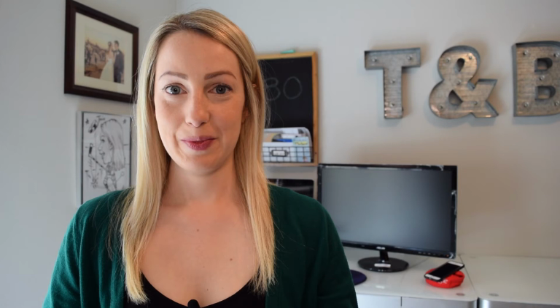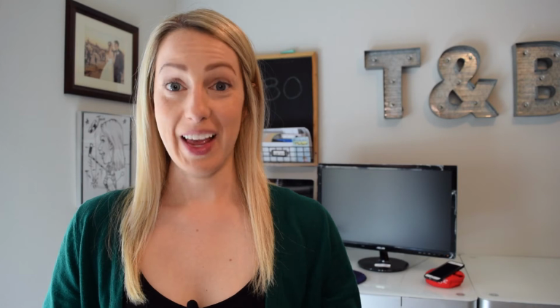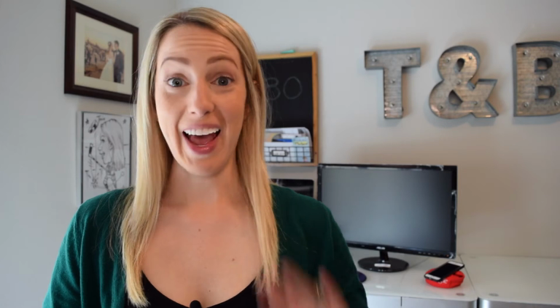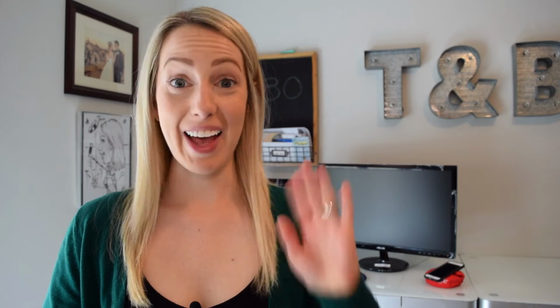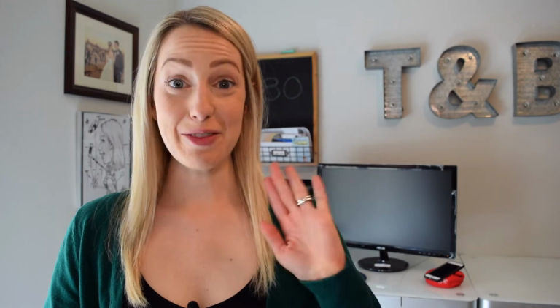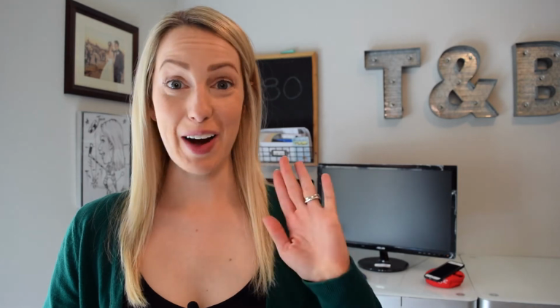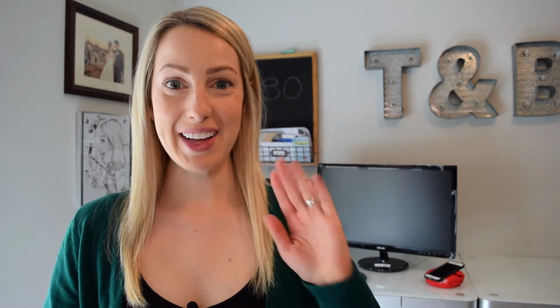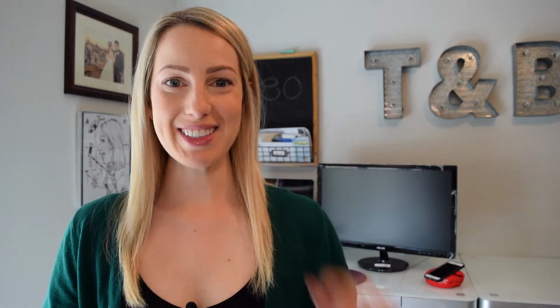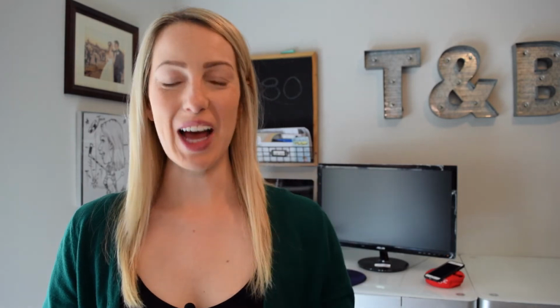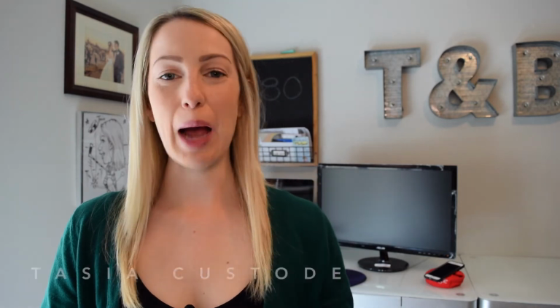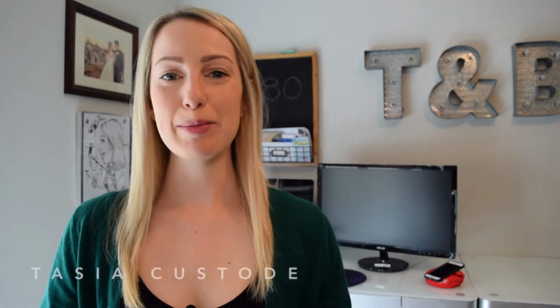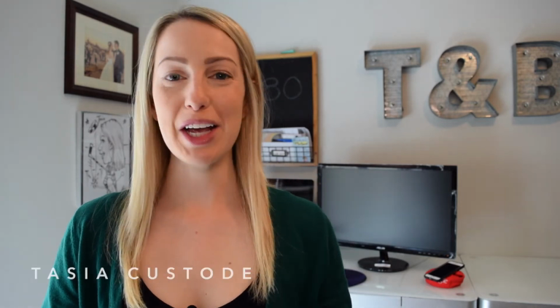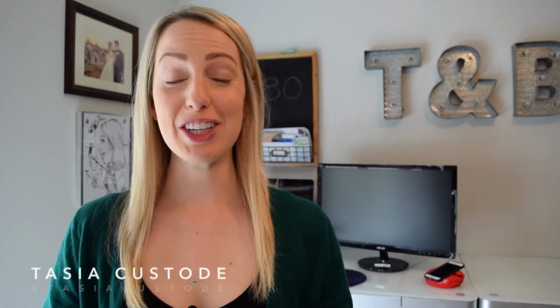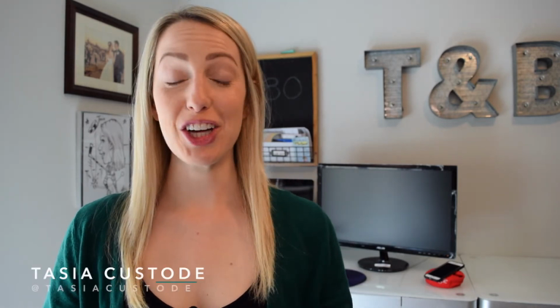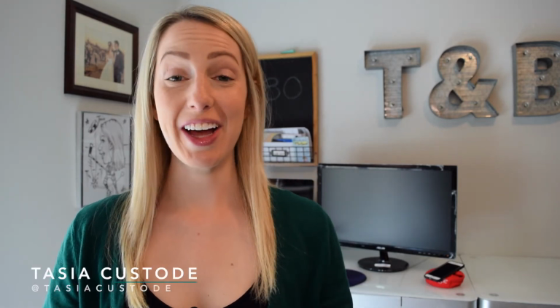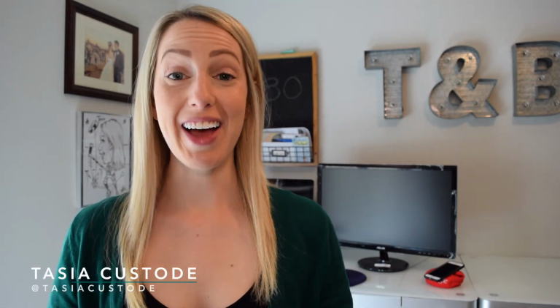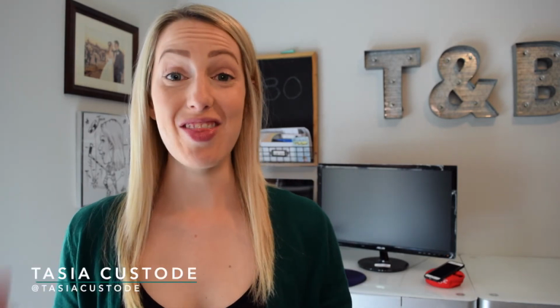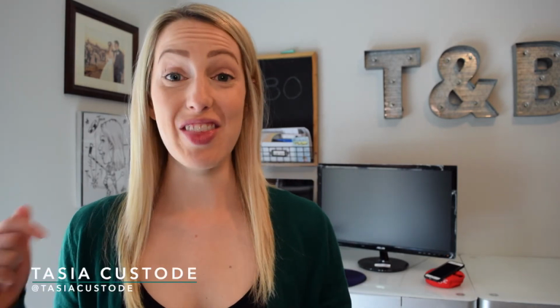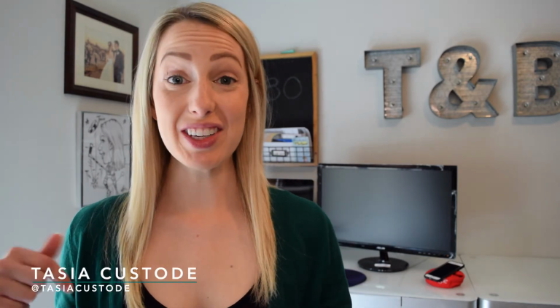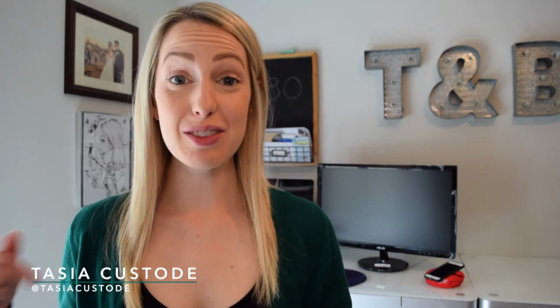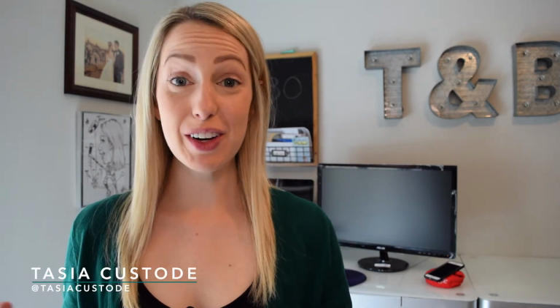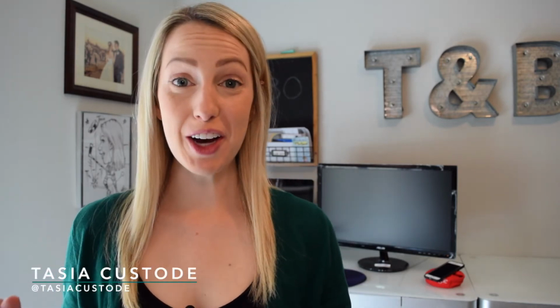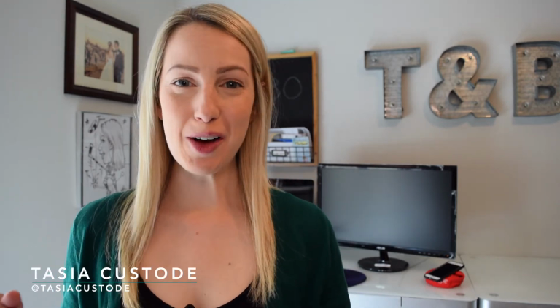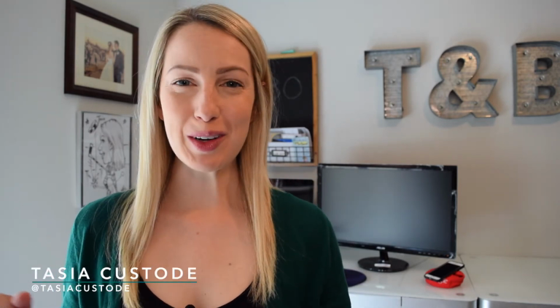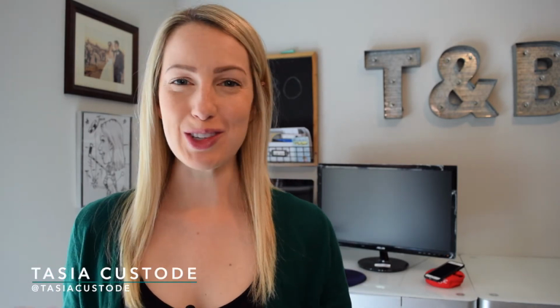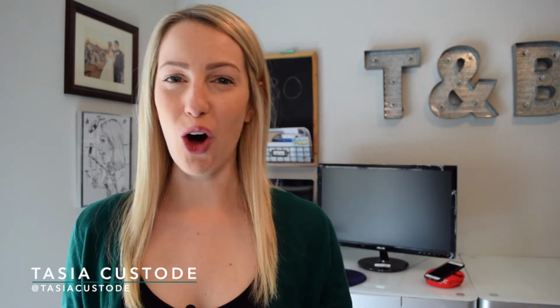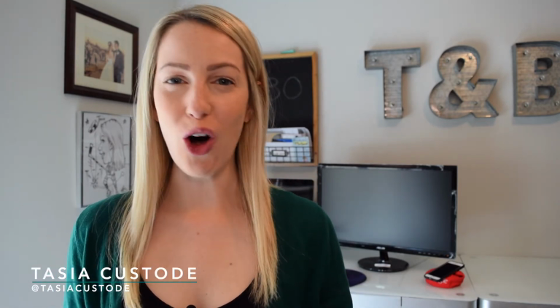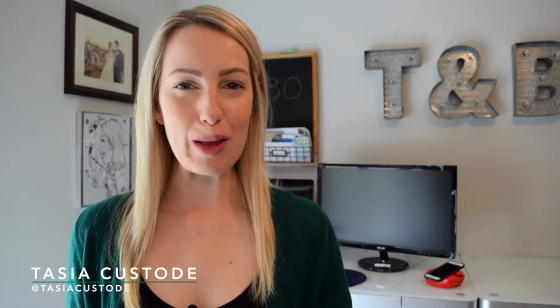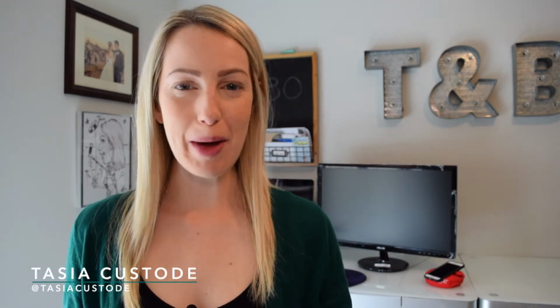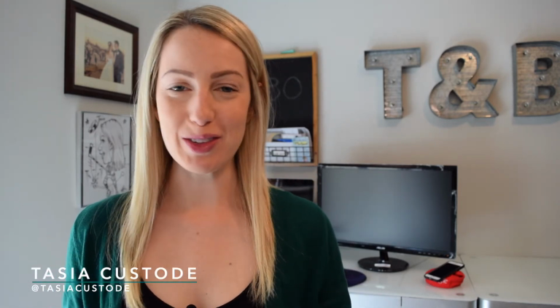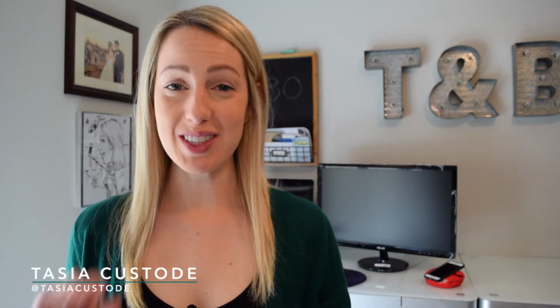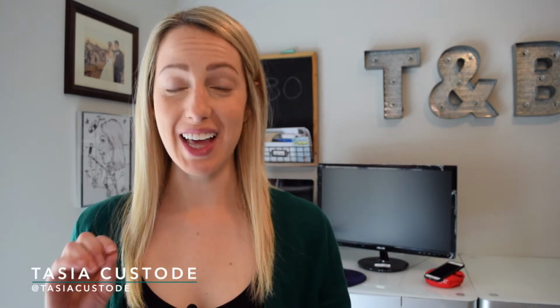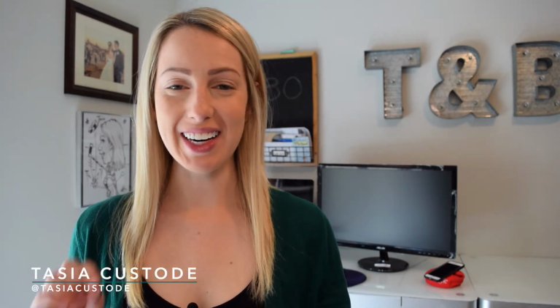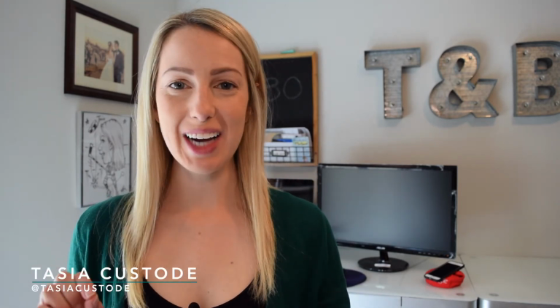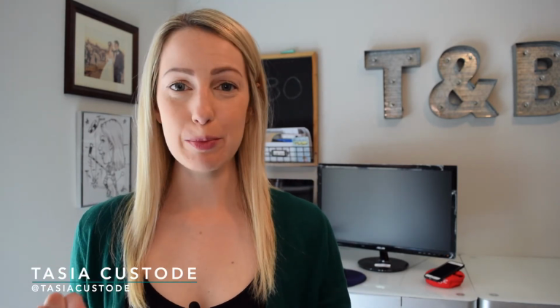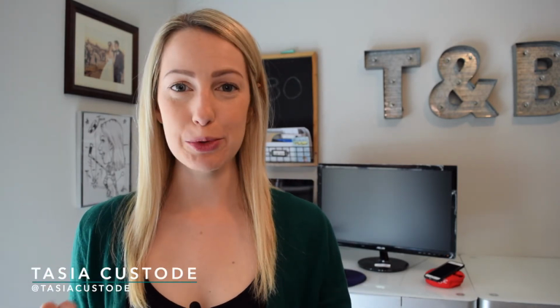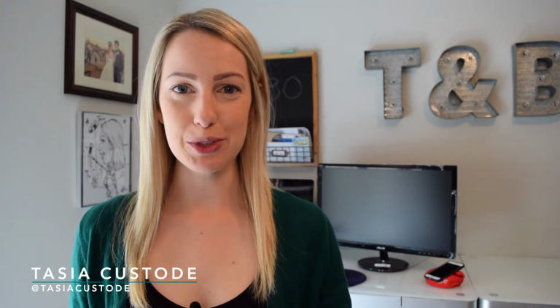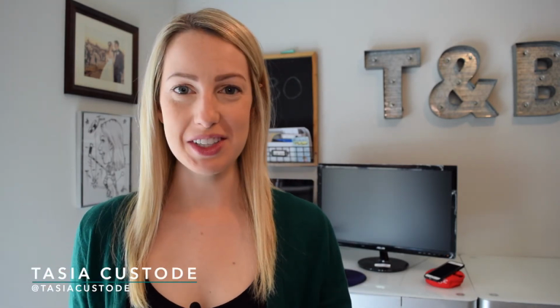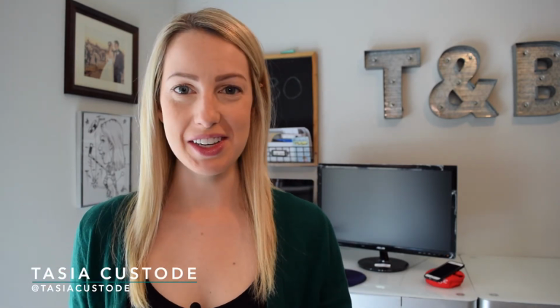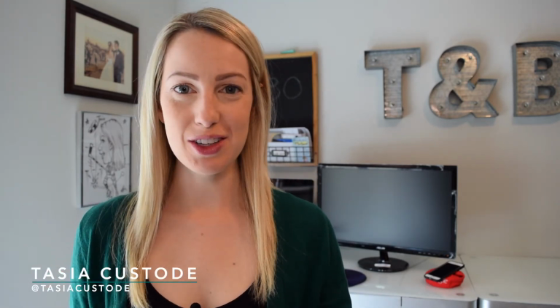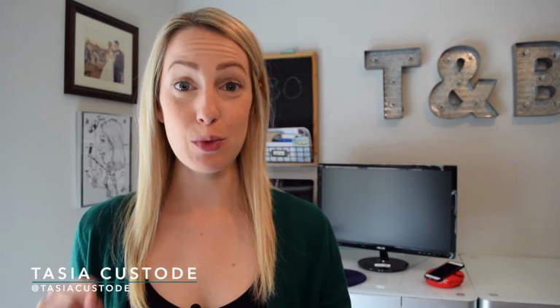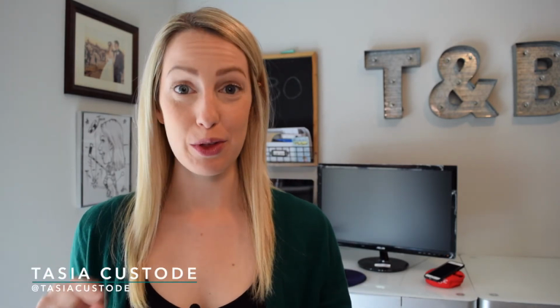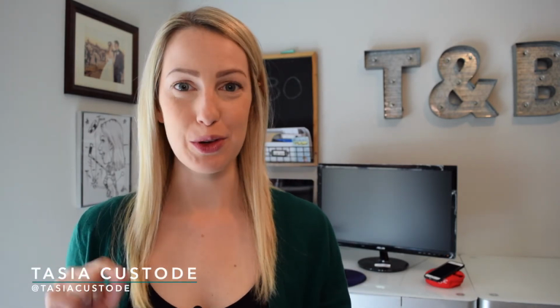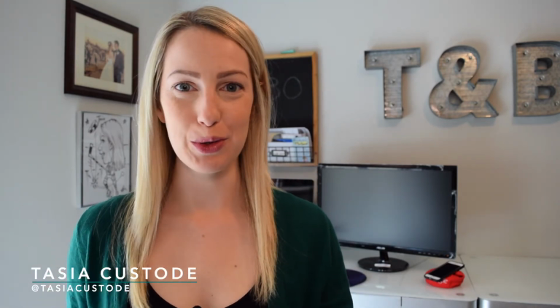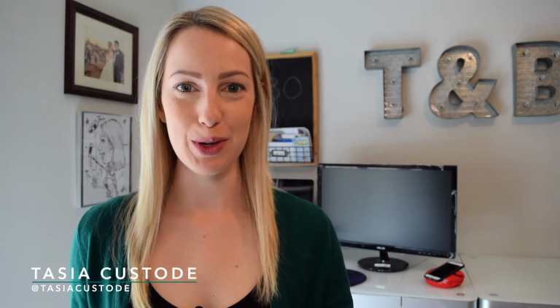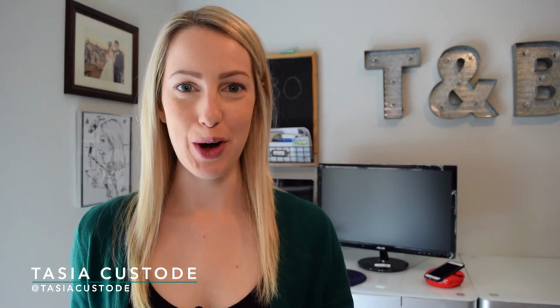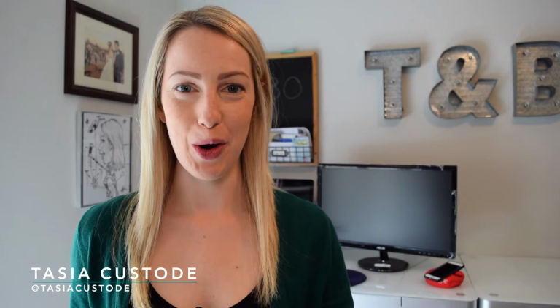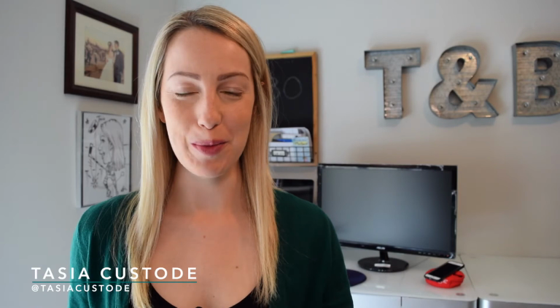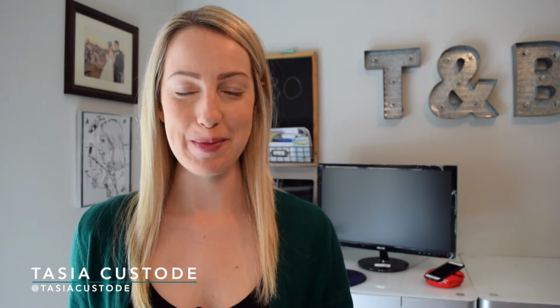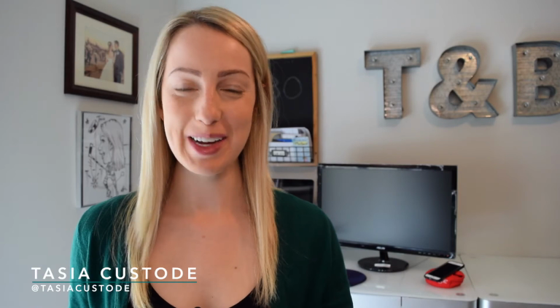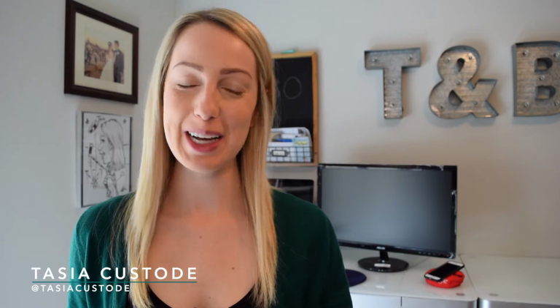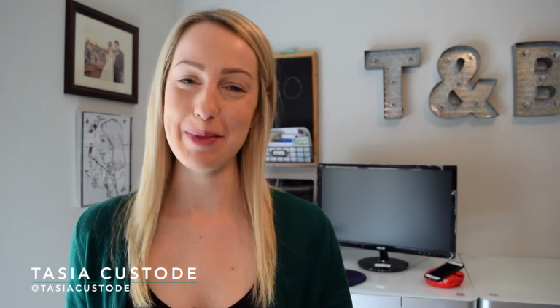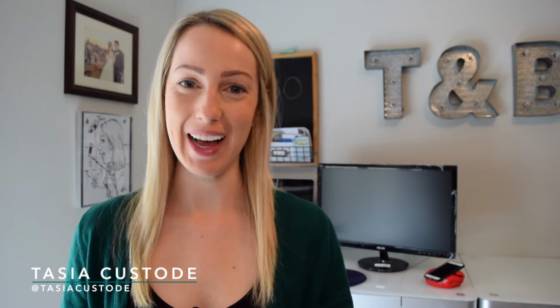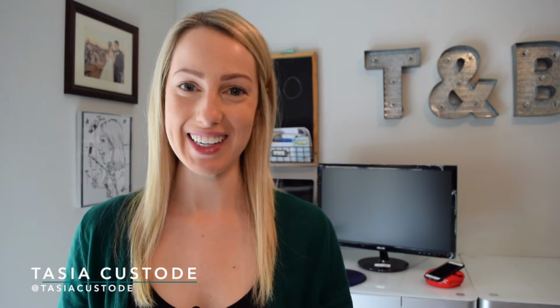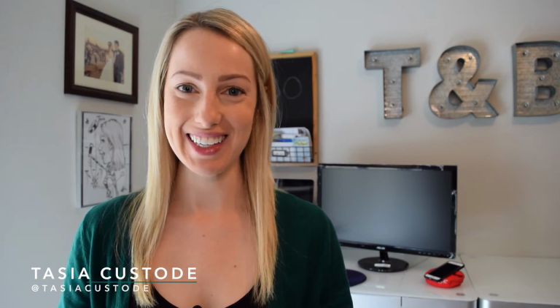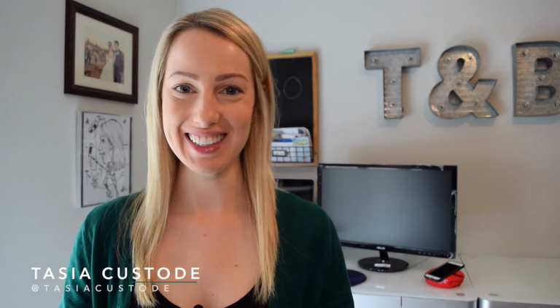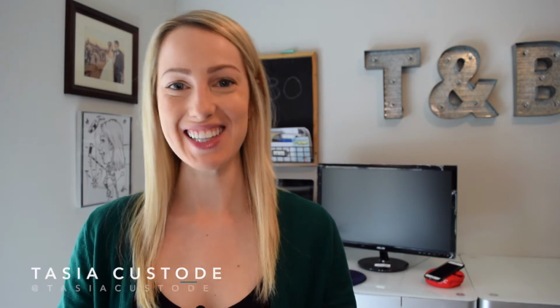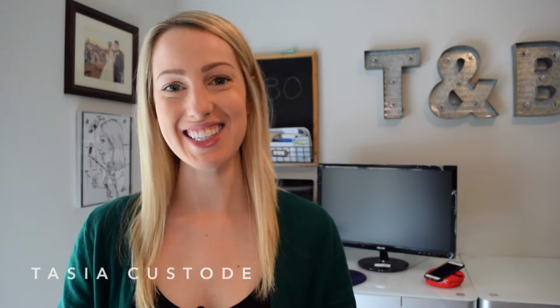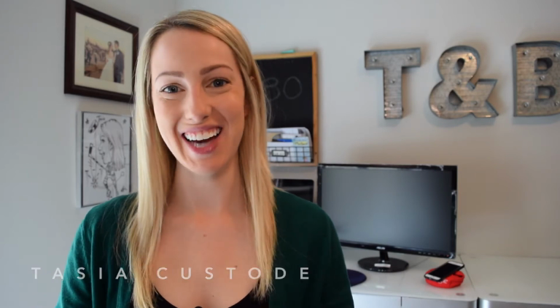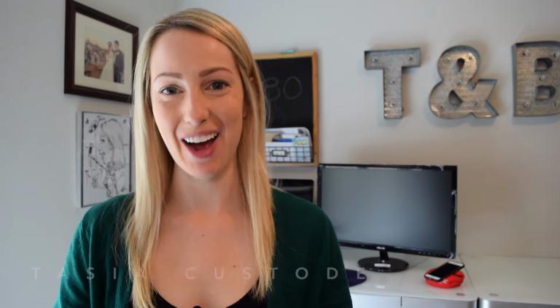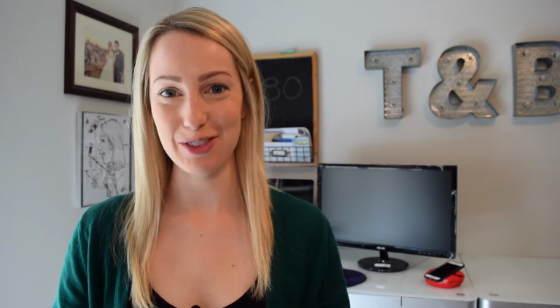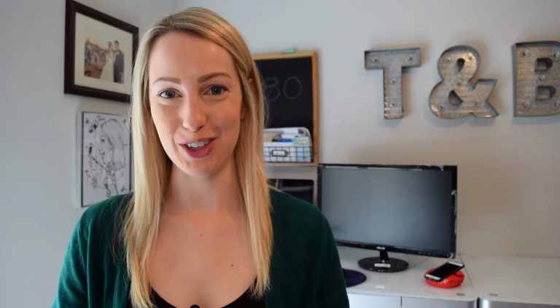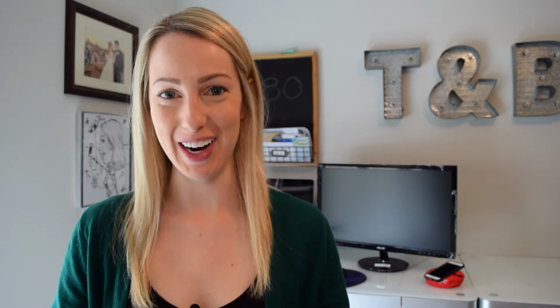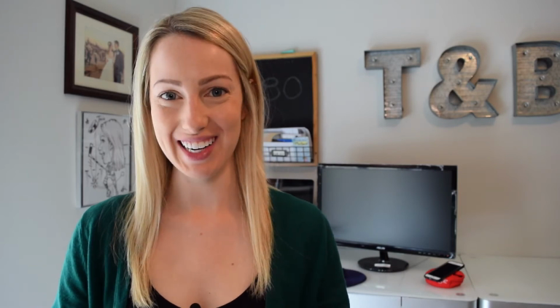Hey friends, I'm Tasia and this video is all about setting up routines with Google Home. Come on, let's get after it.